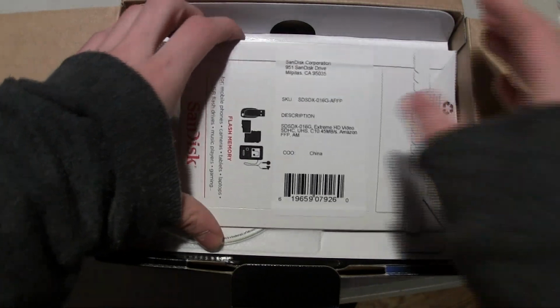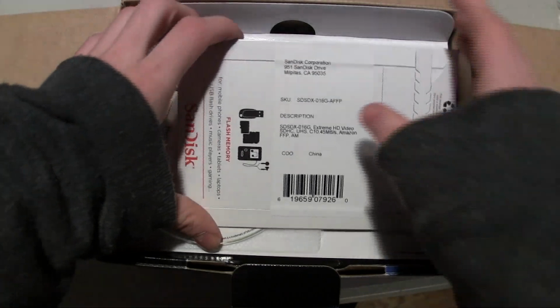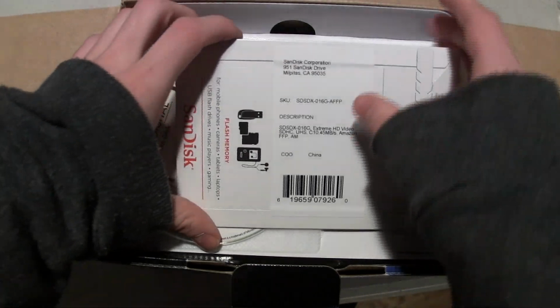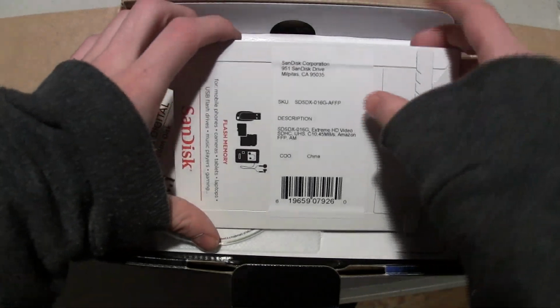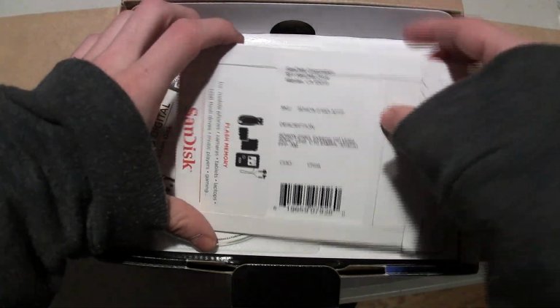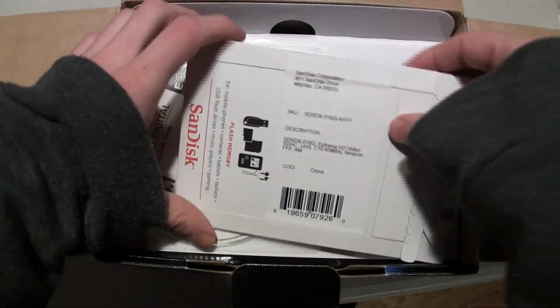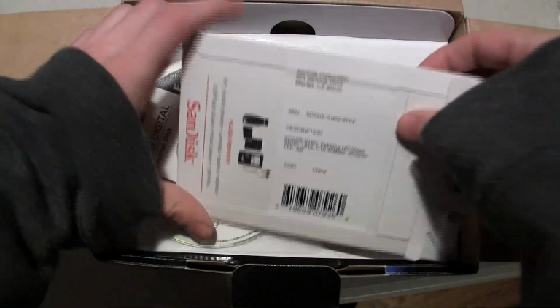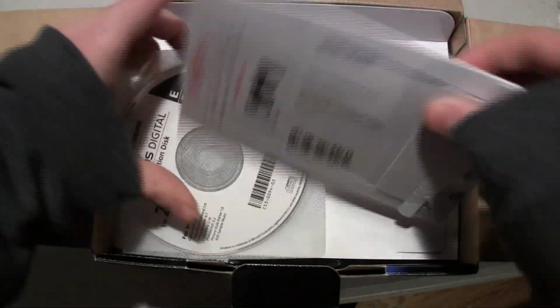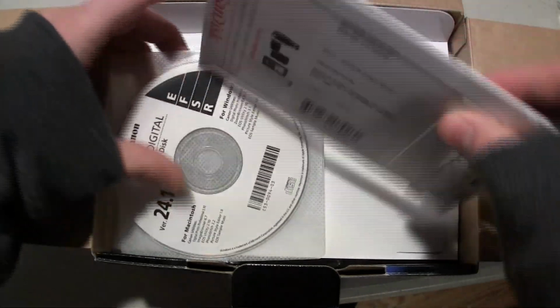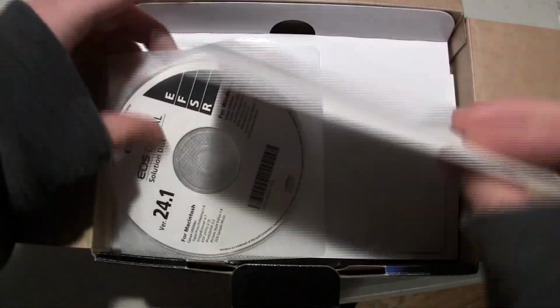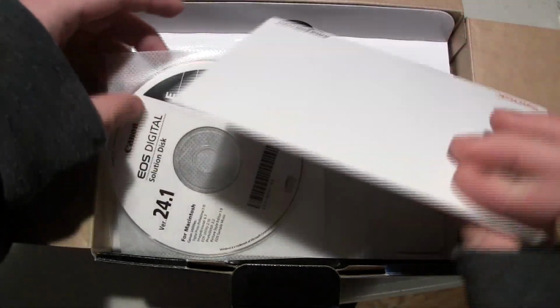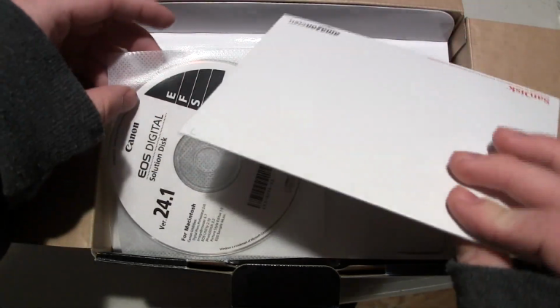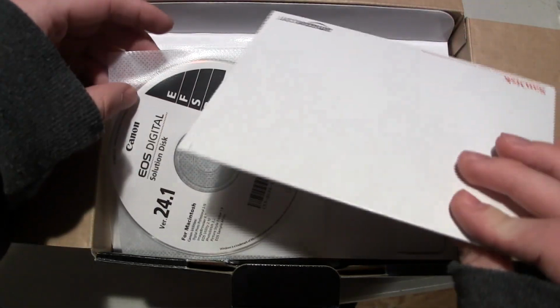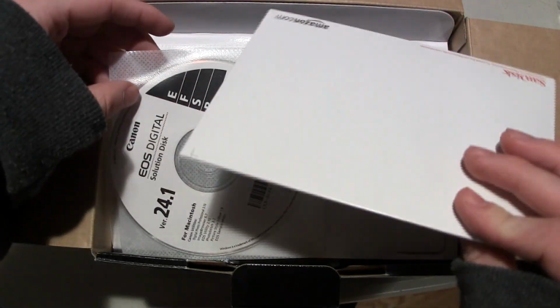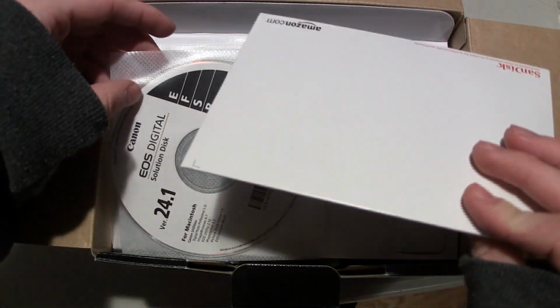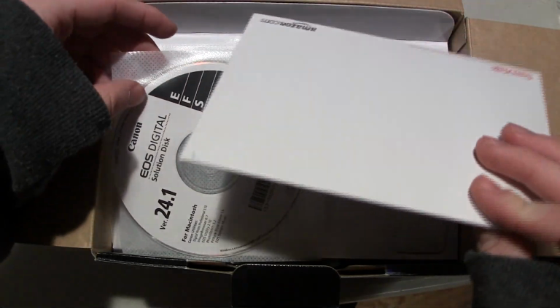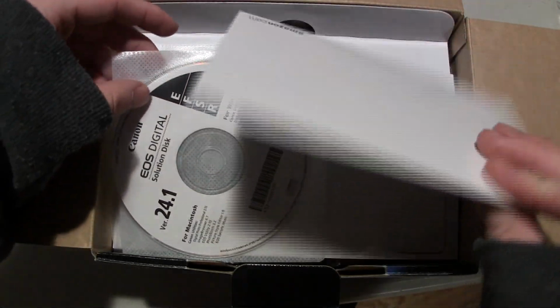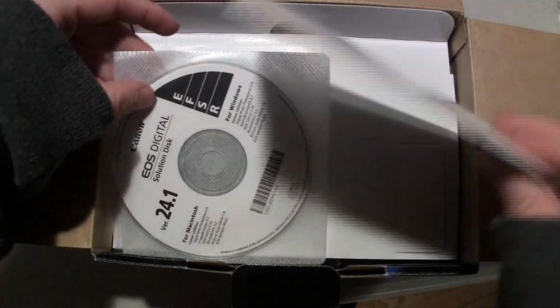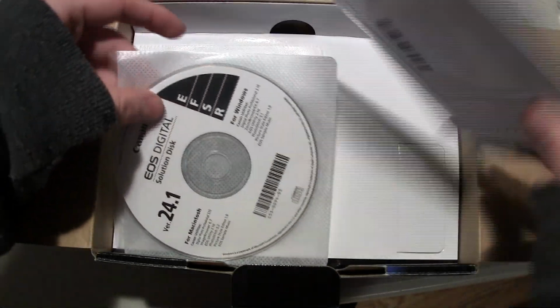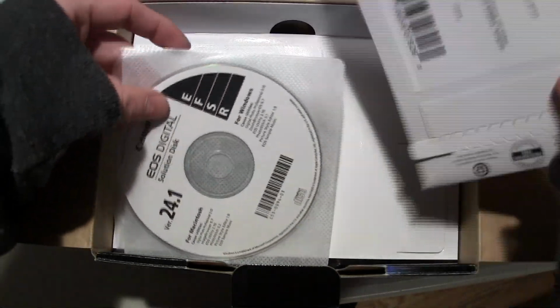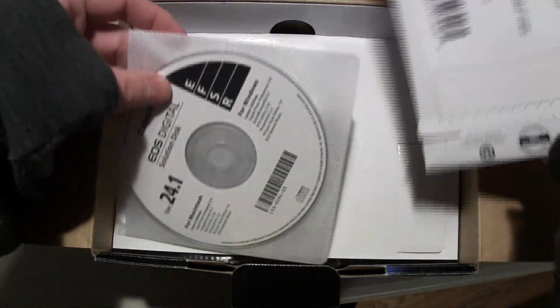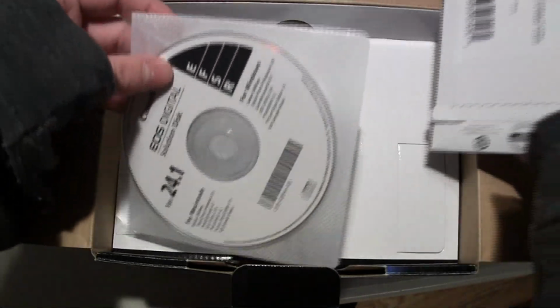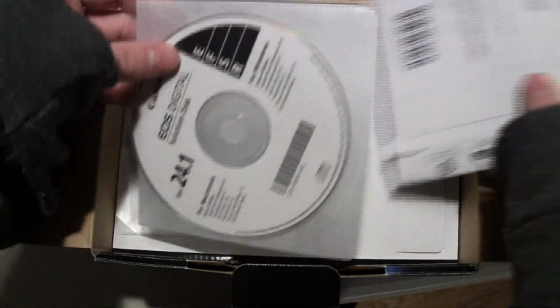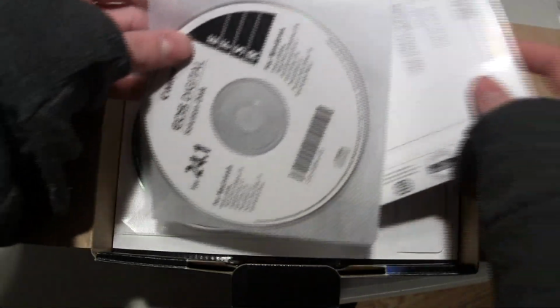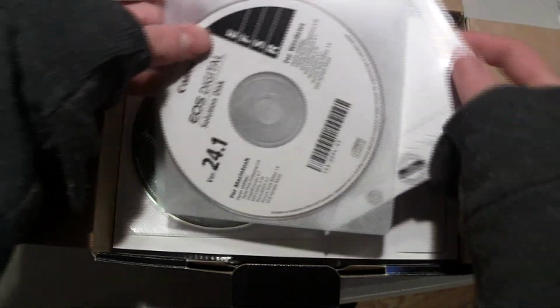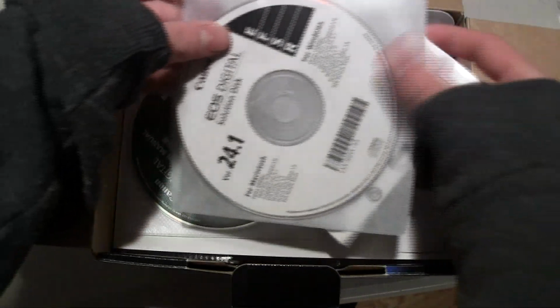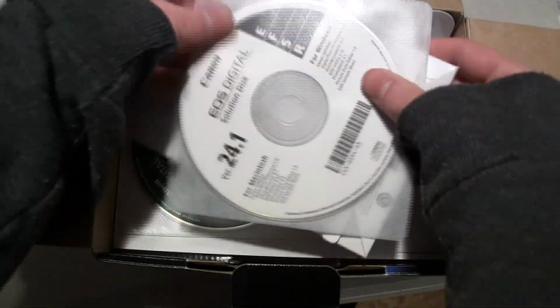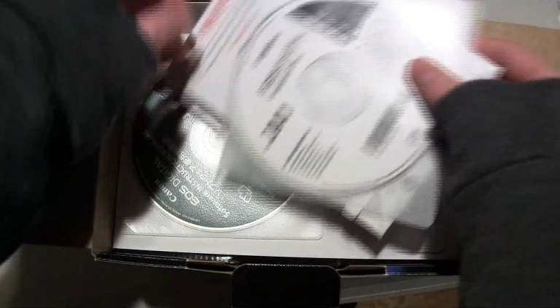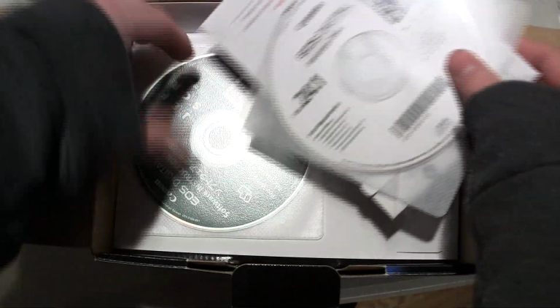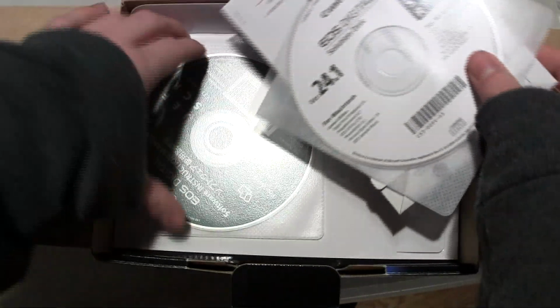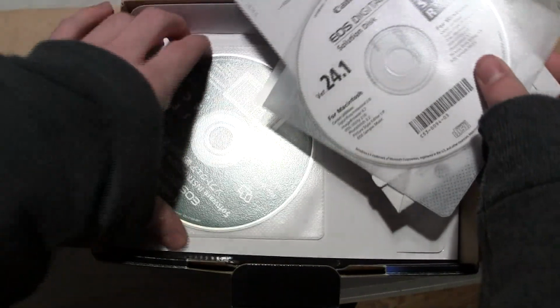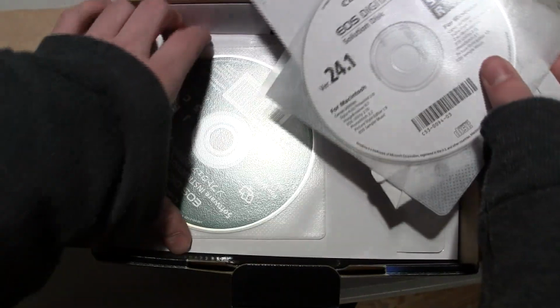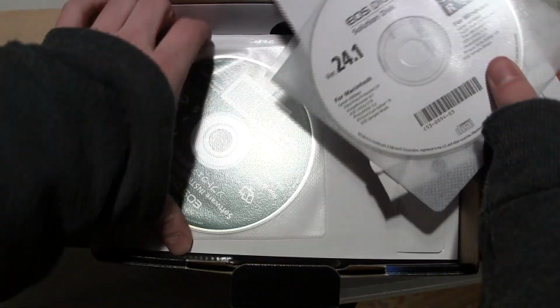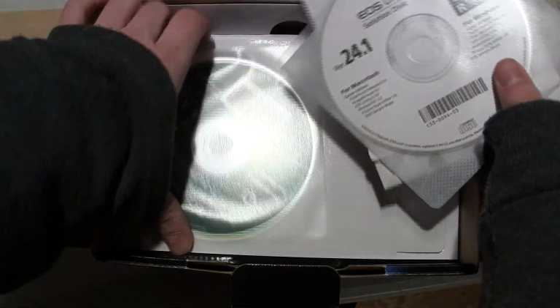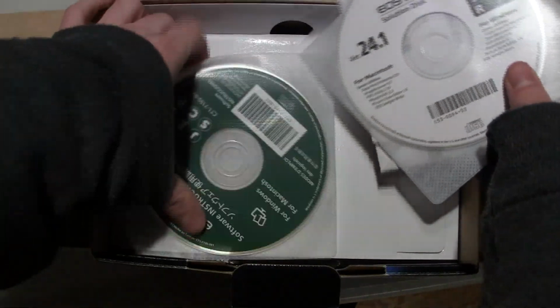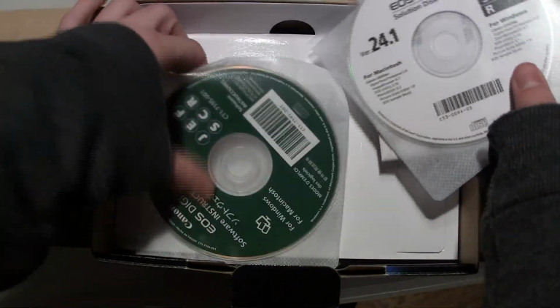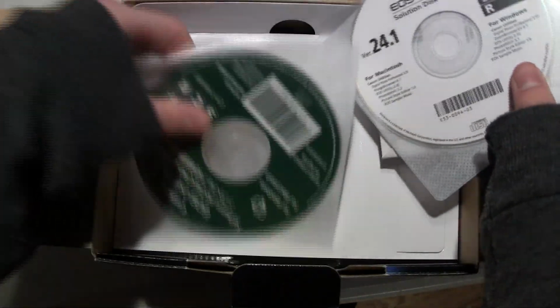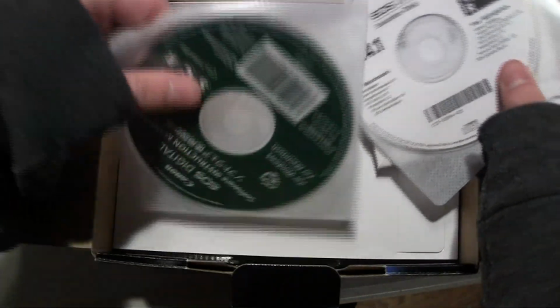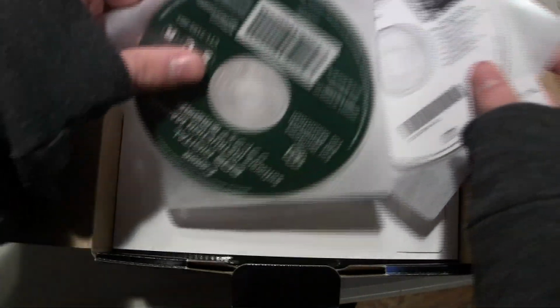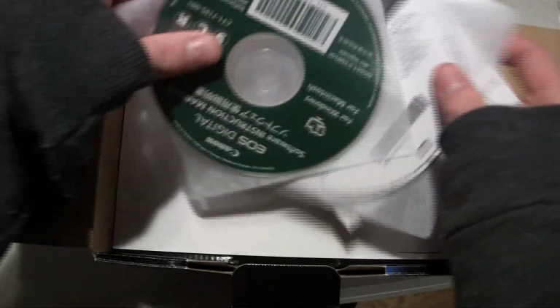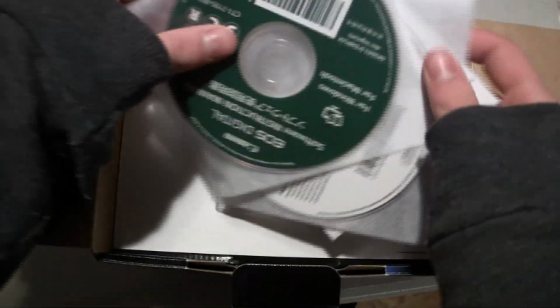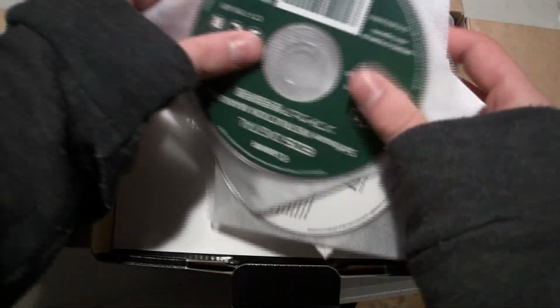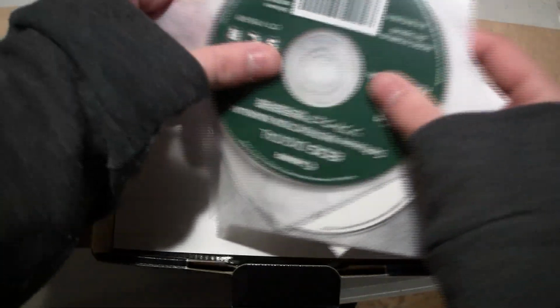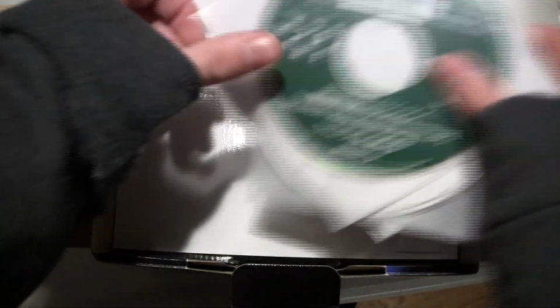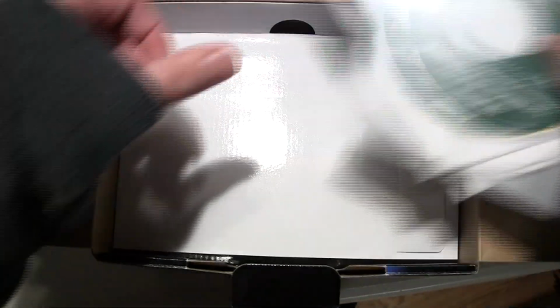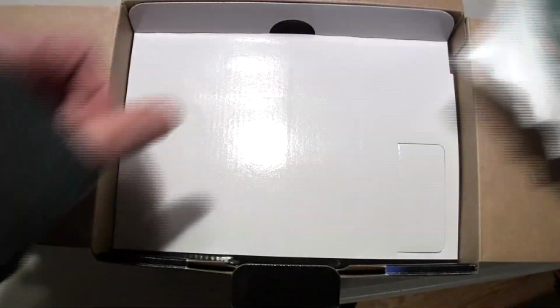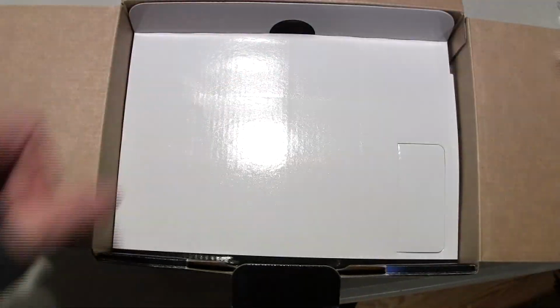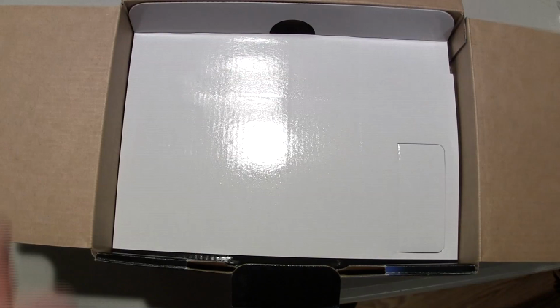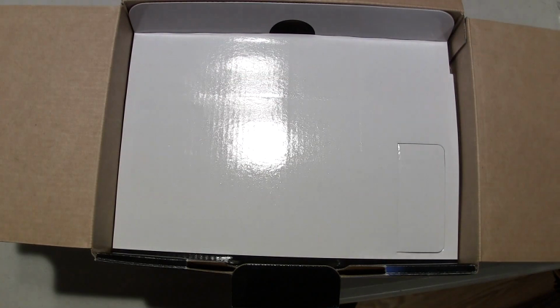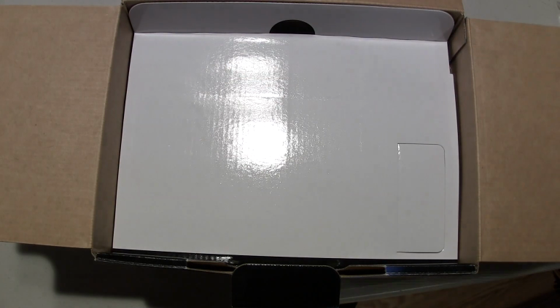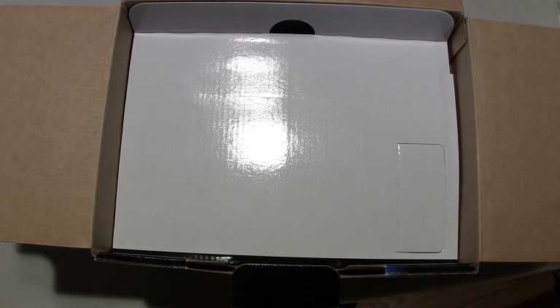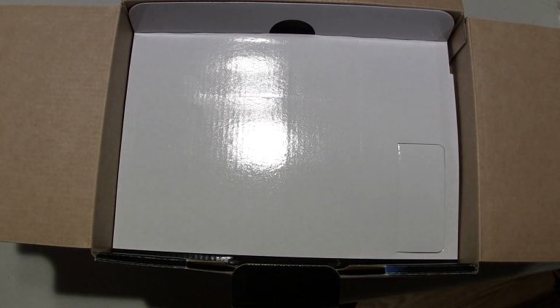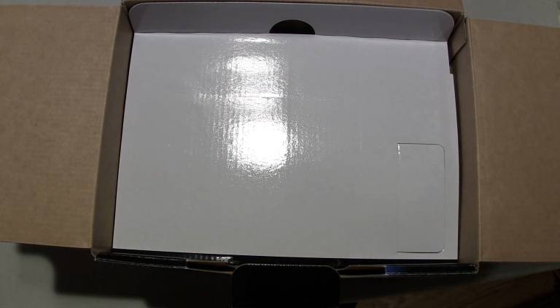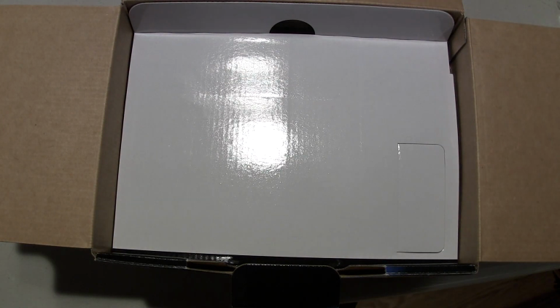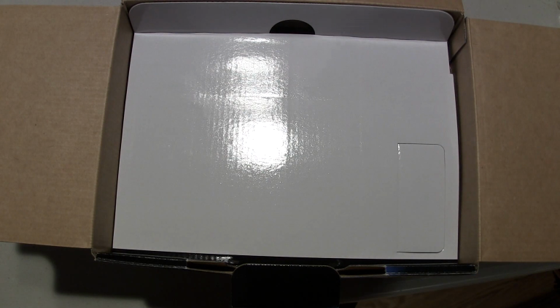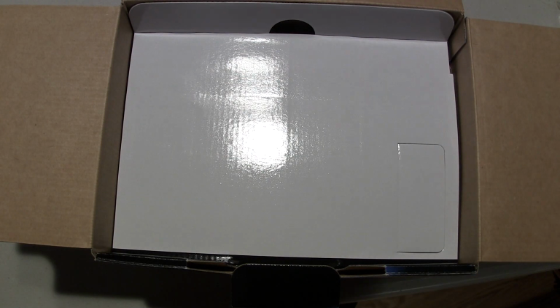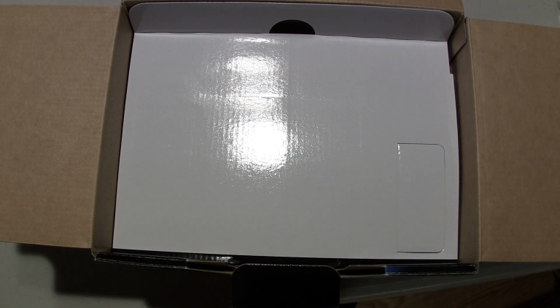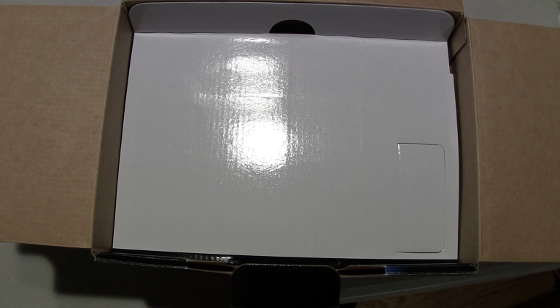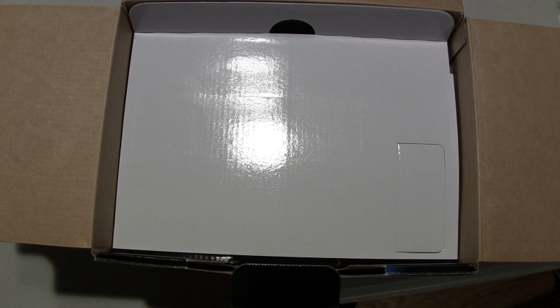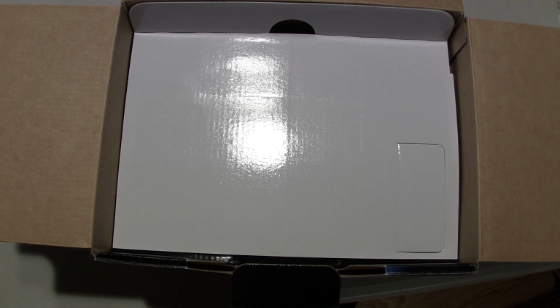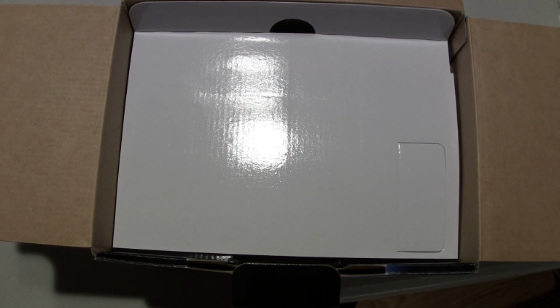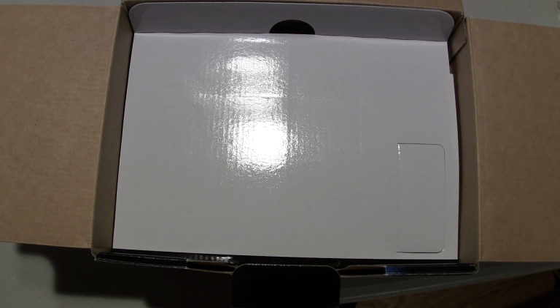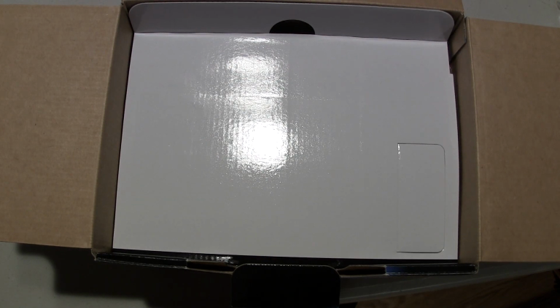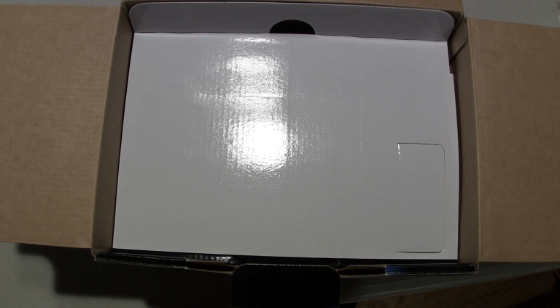I have an SD card that came with the camera, but that's just because I got a special bundle. You also get some DVDs for installing software on your computer.